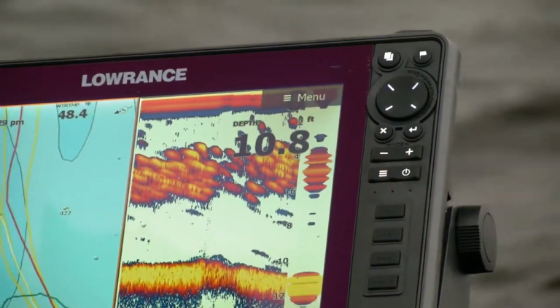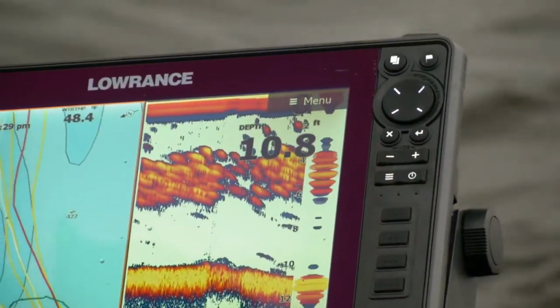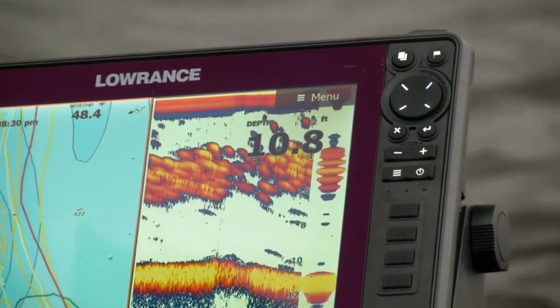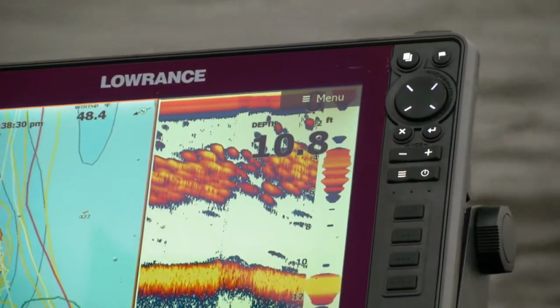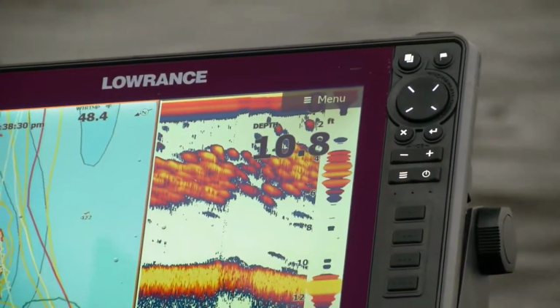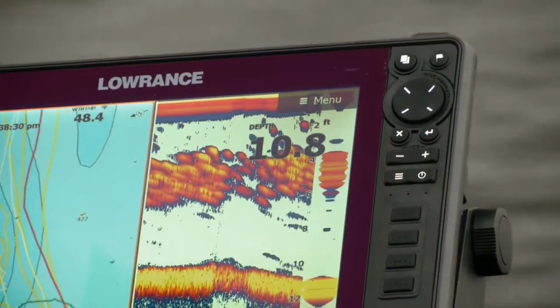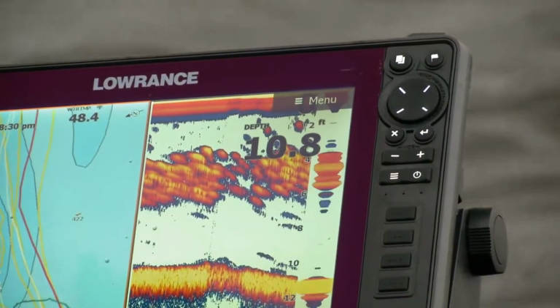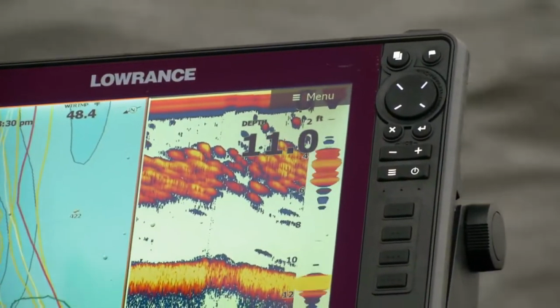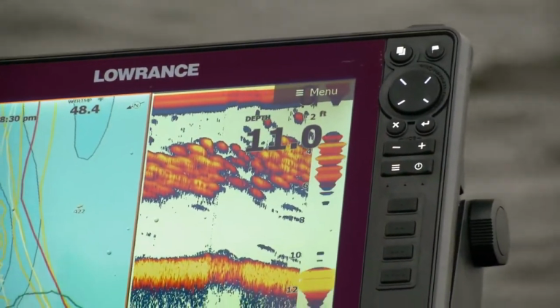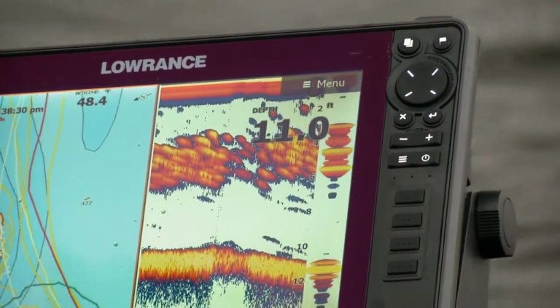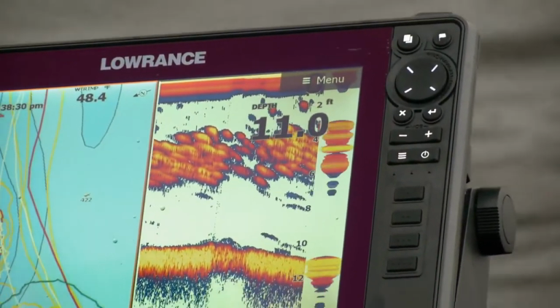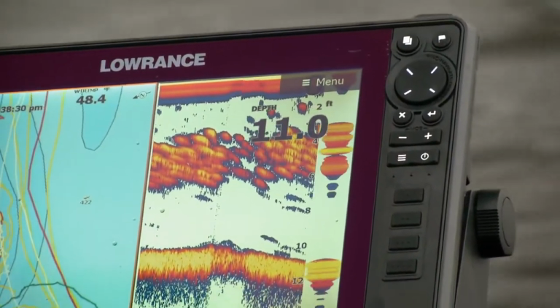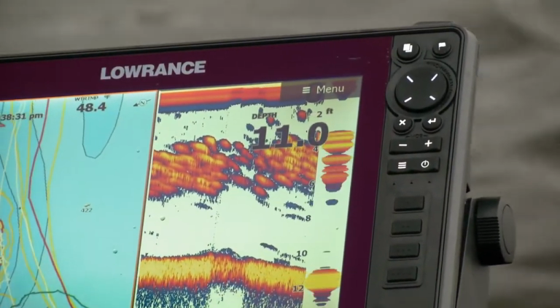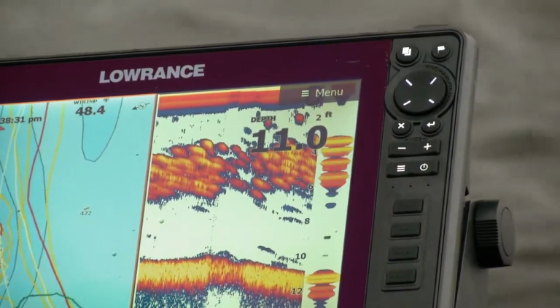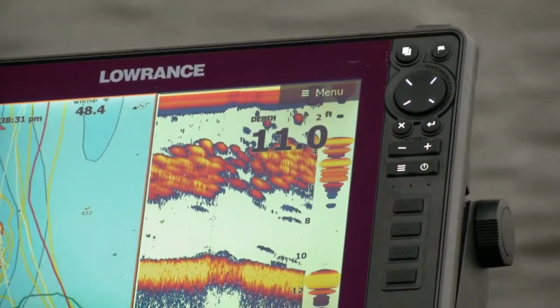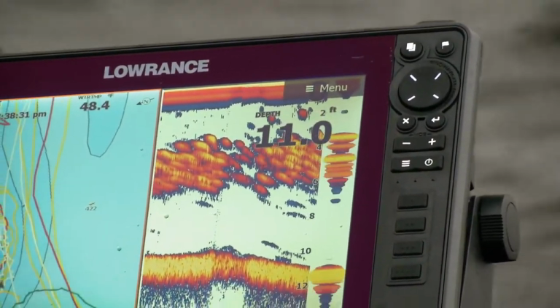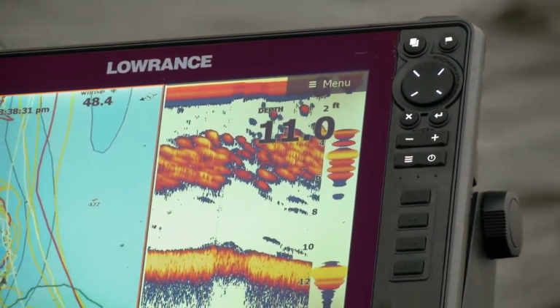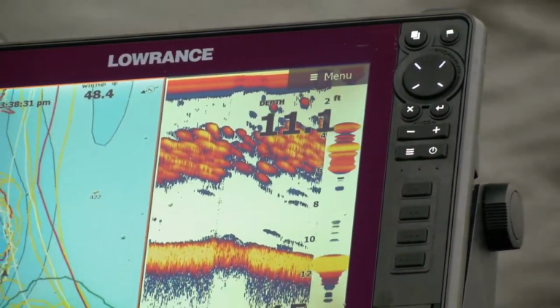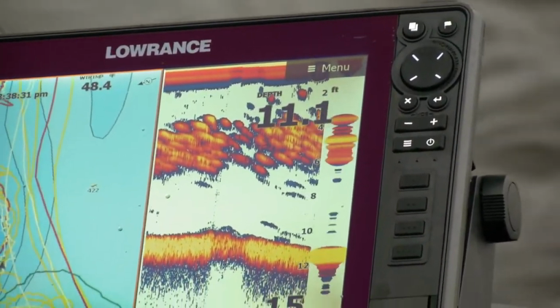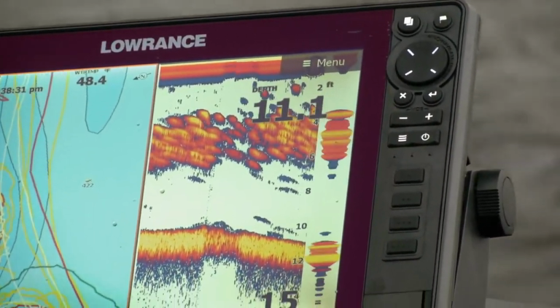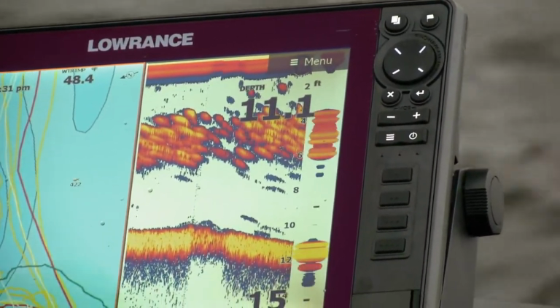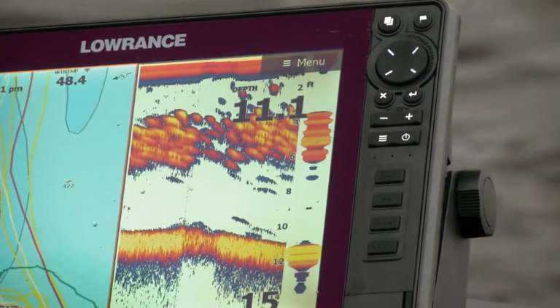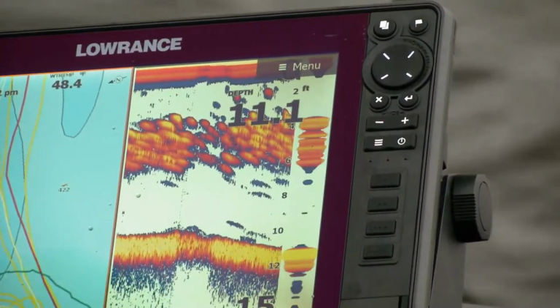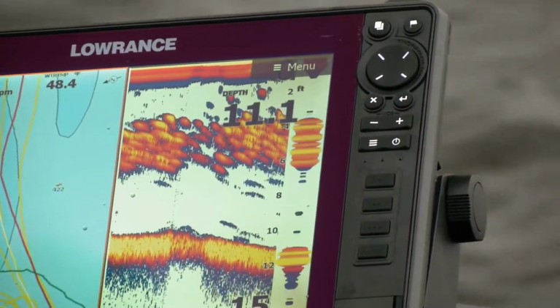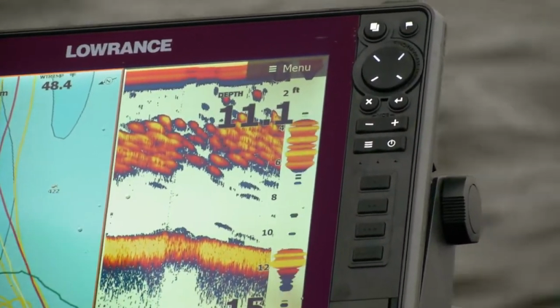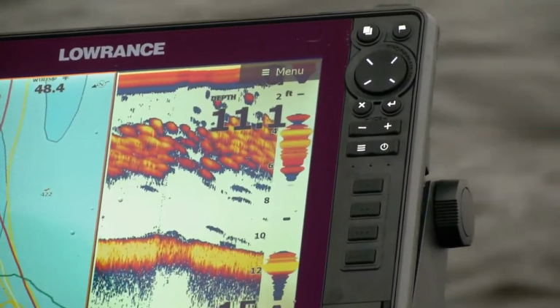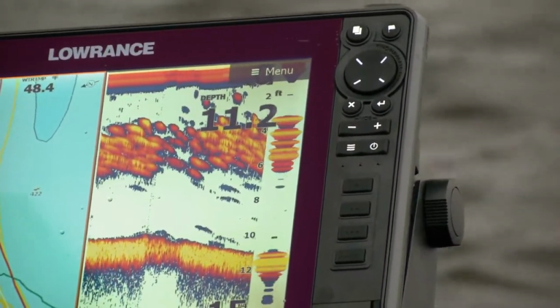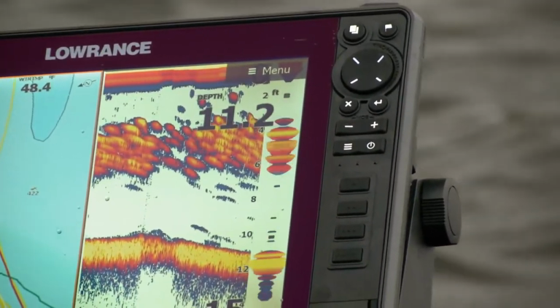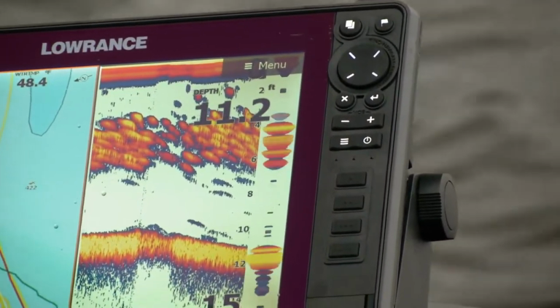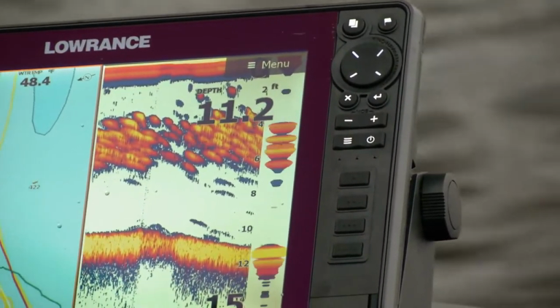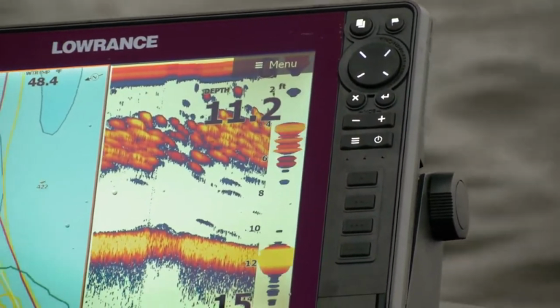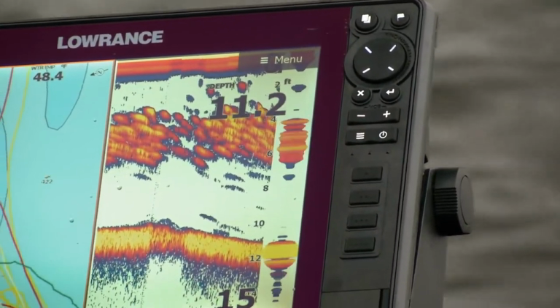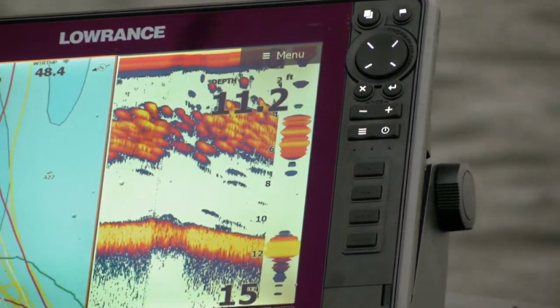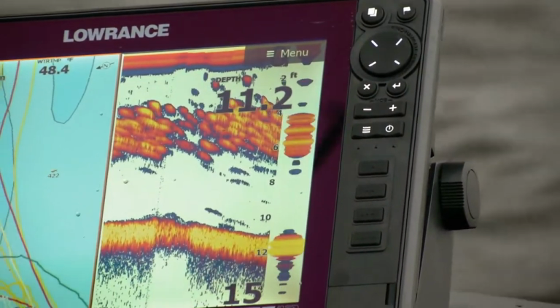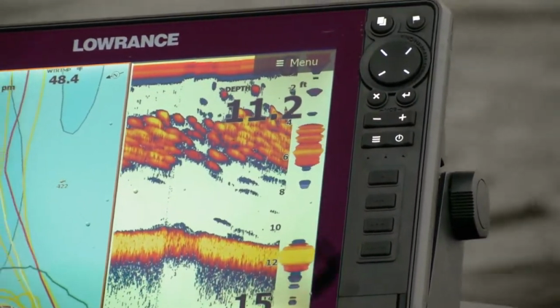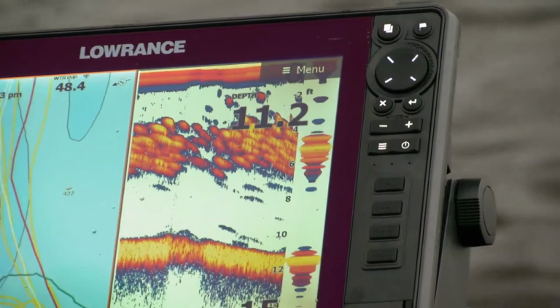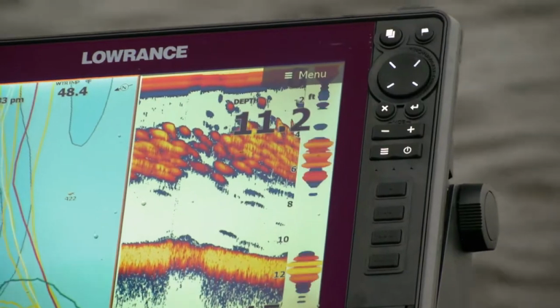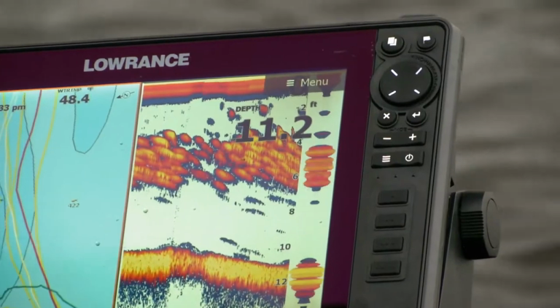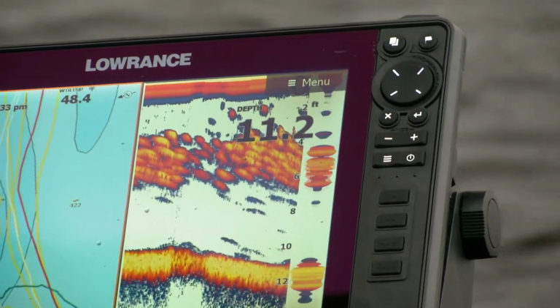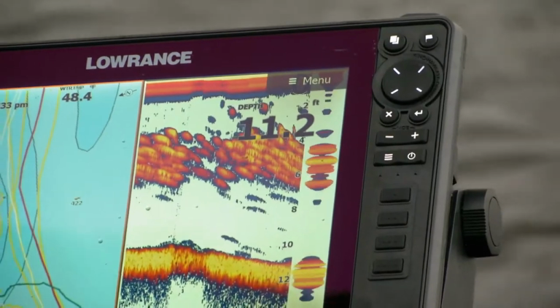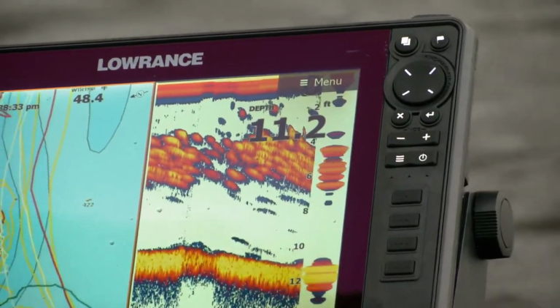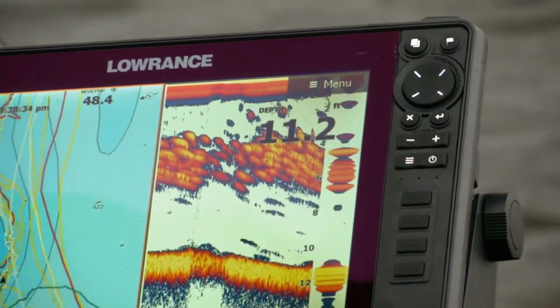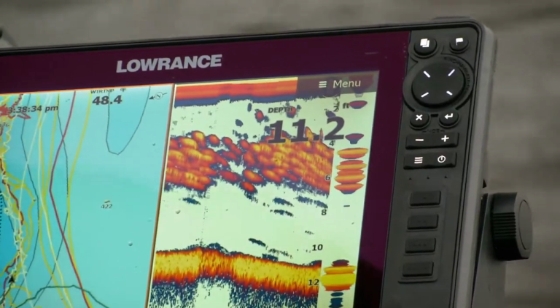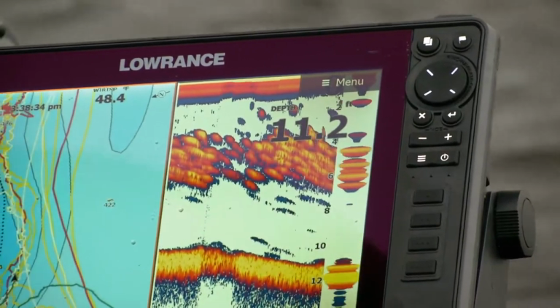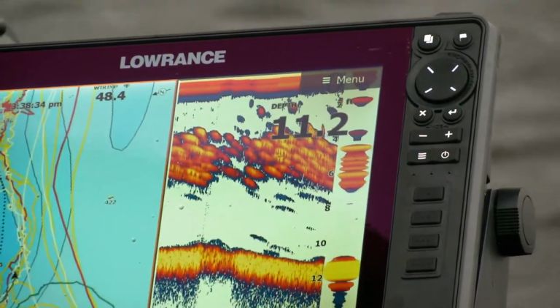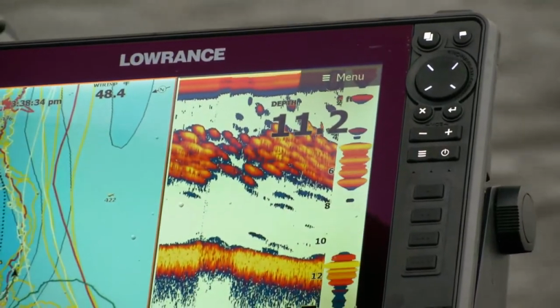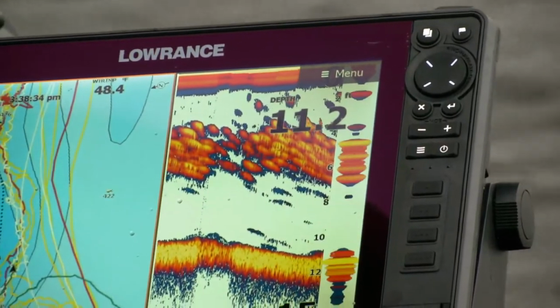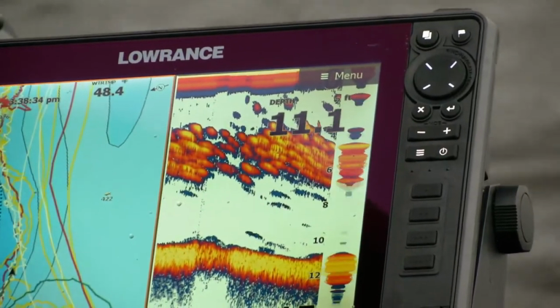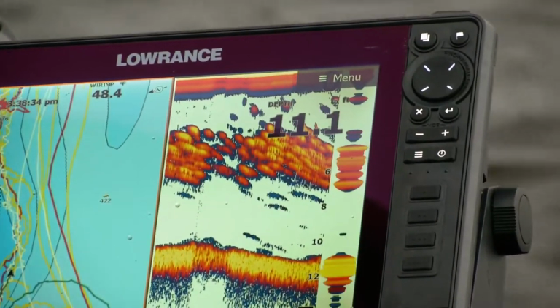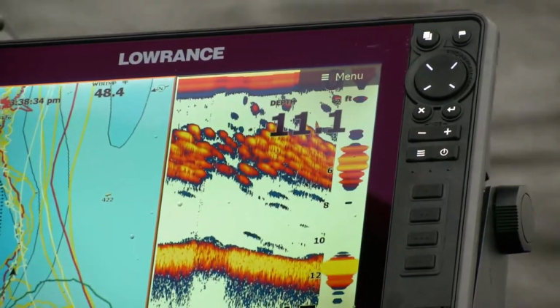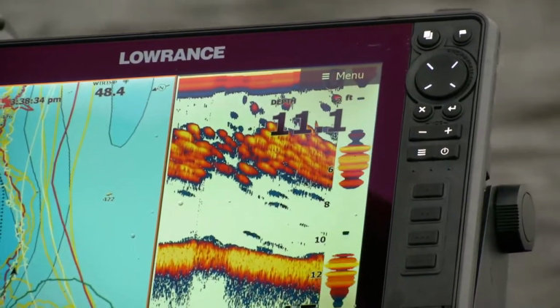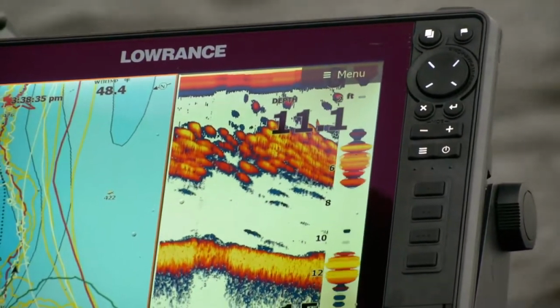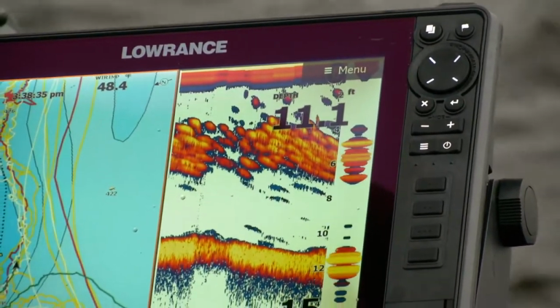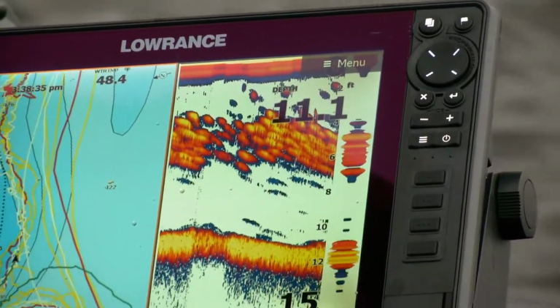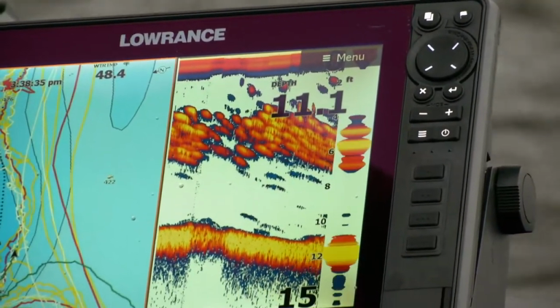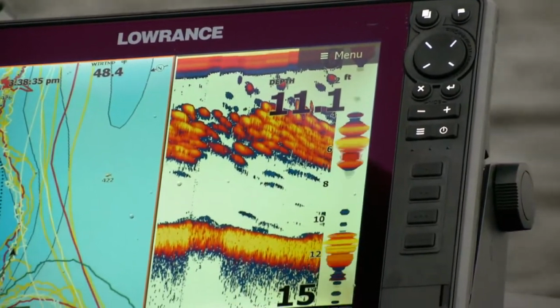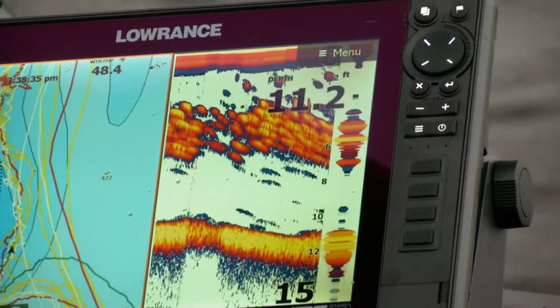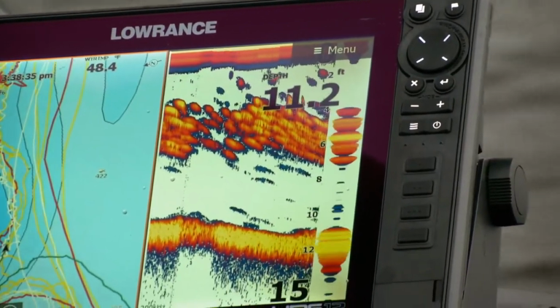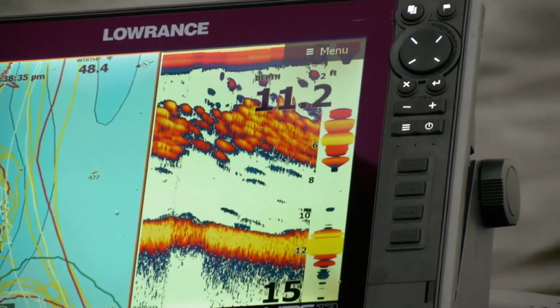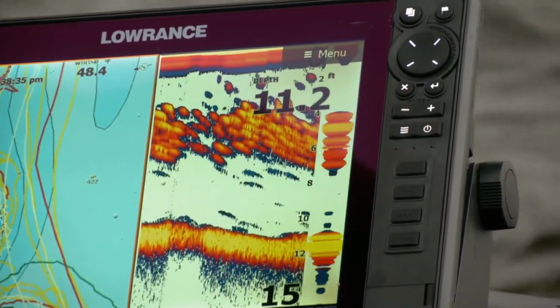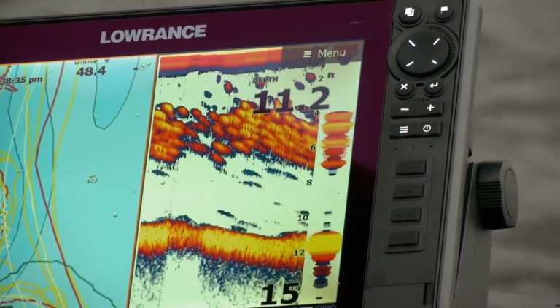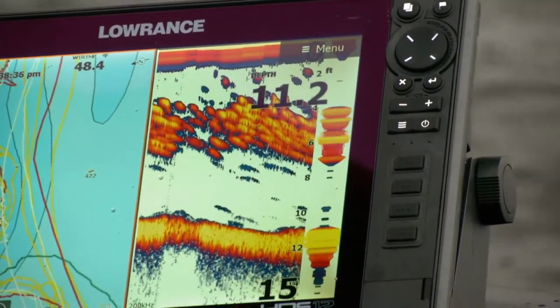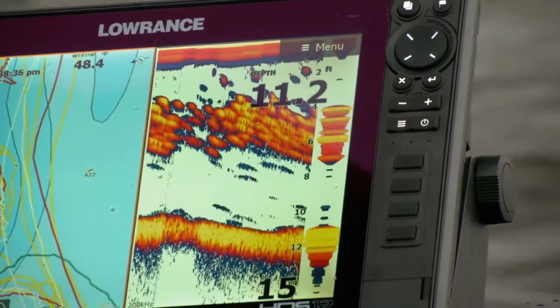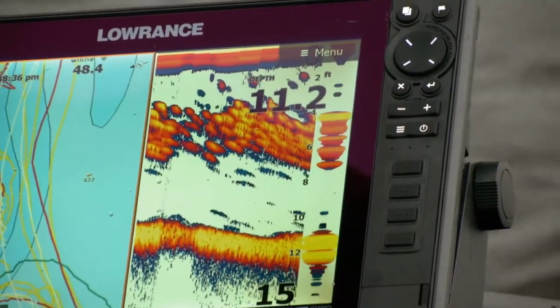There is just so much bait sitting here in these coves. It's just crazy — look at all of them.